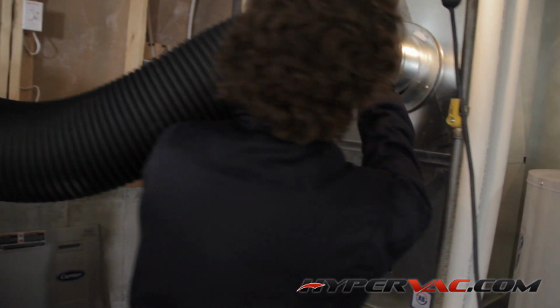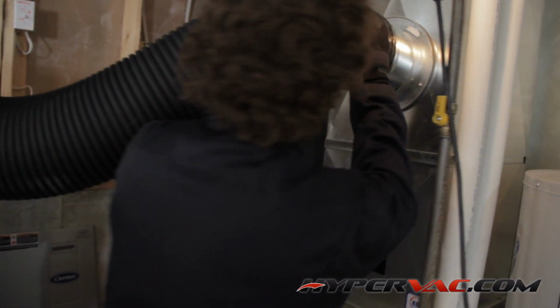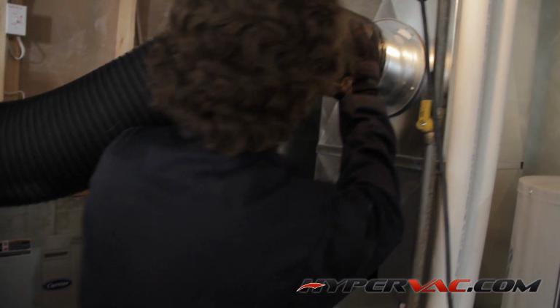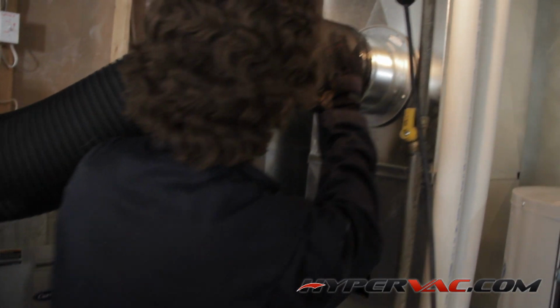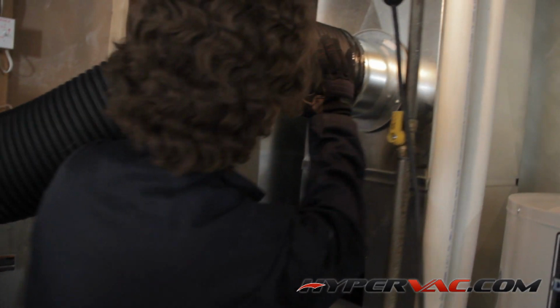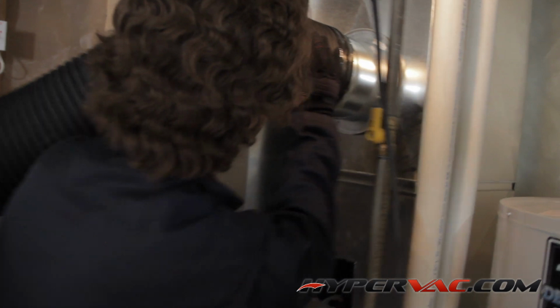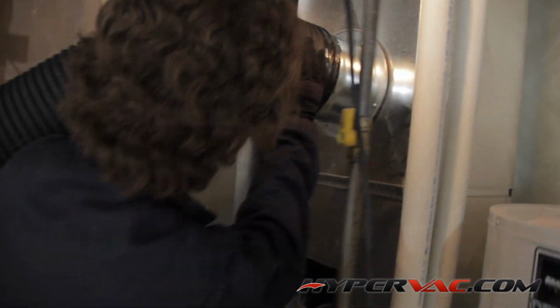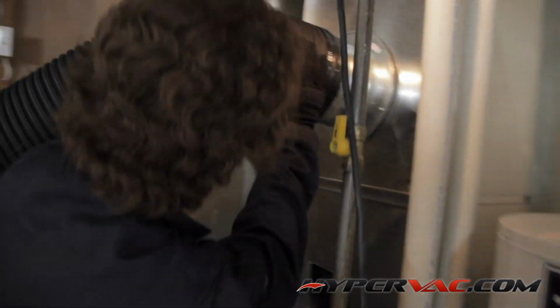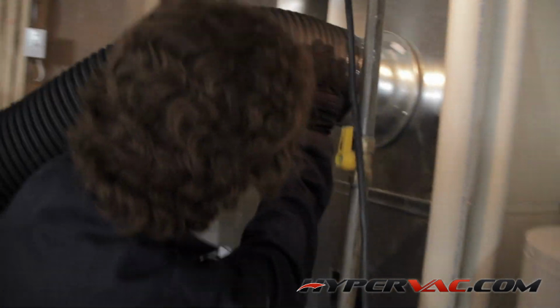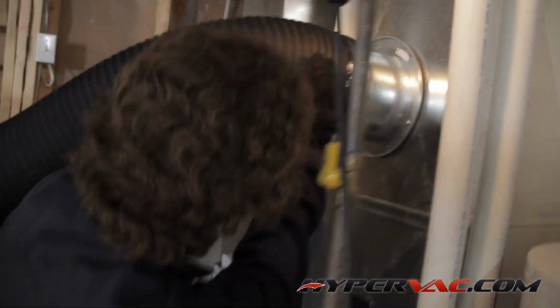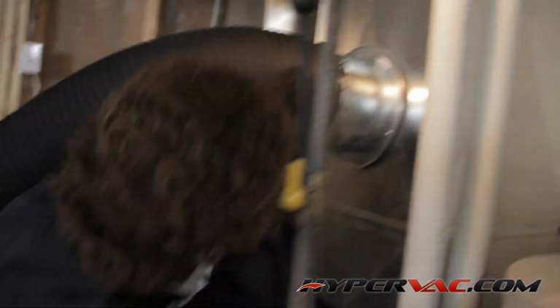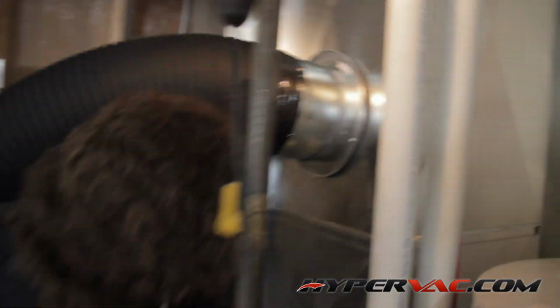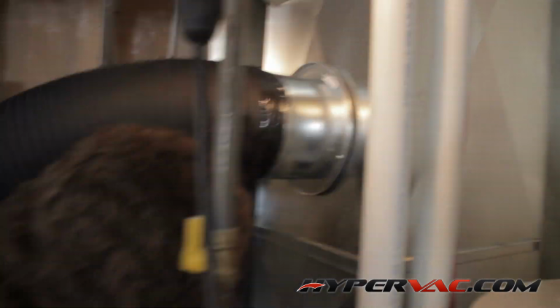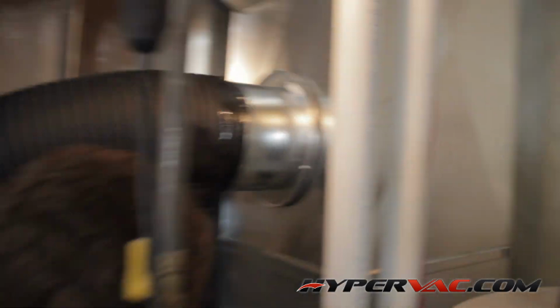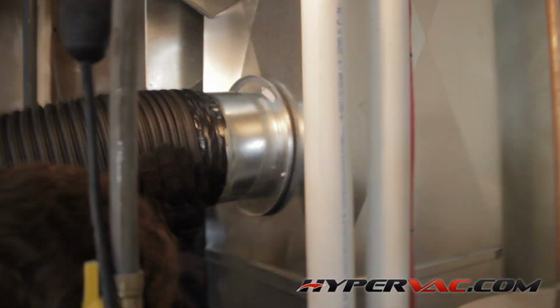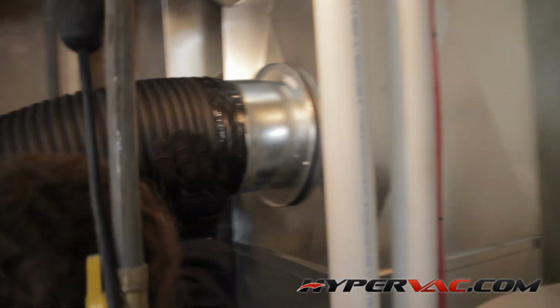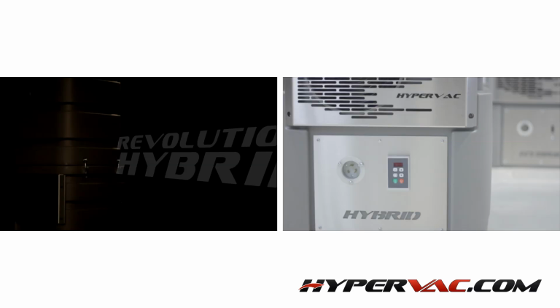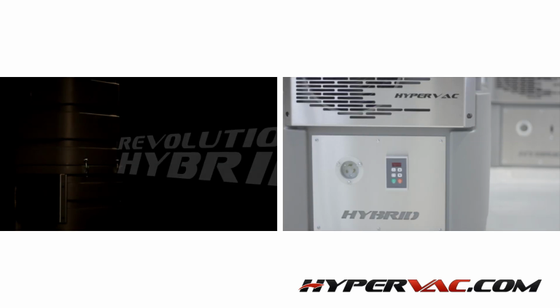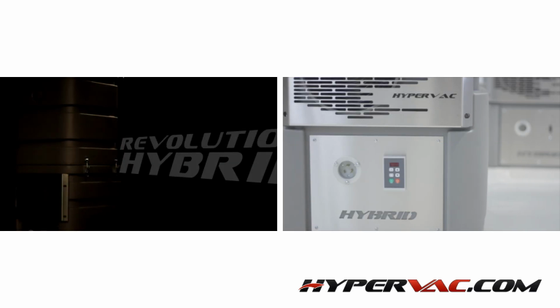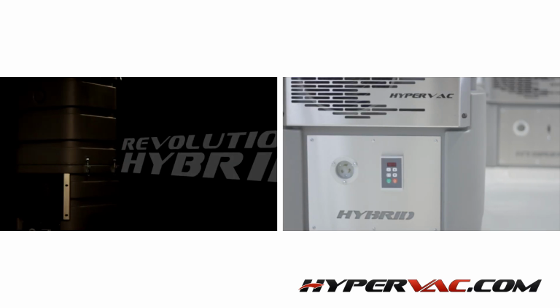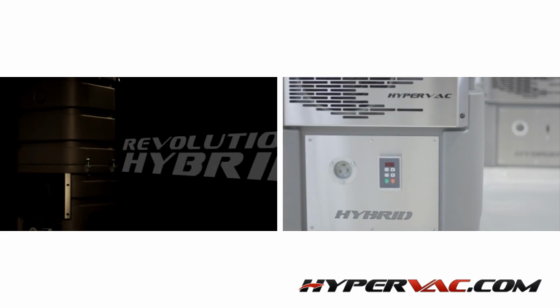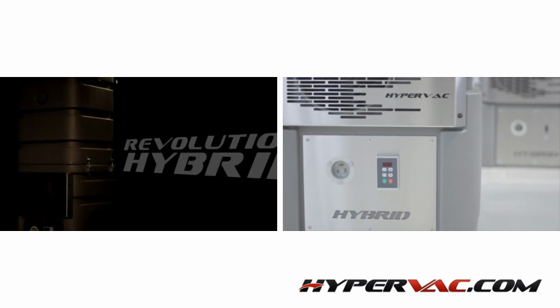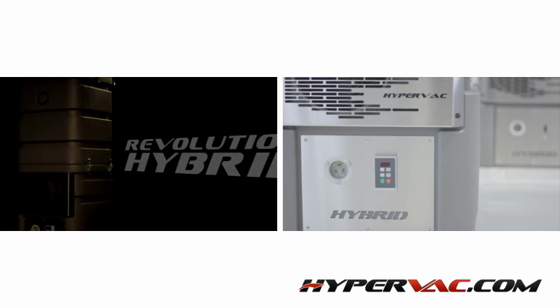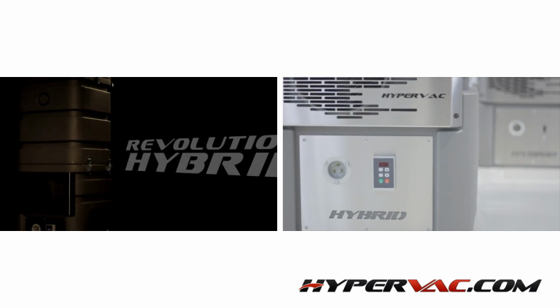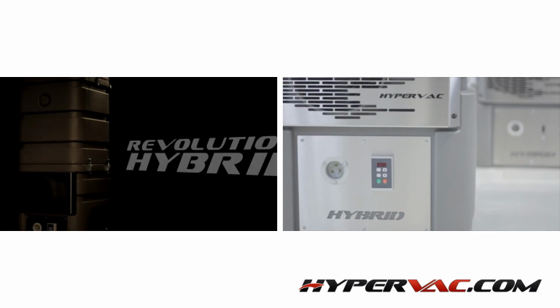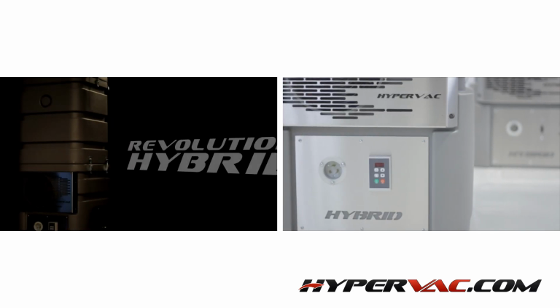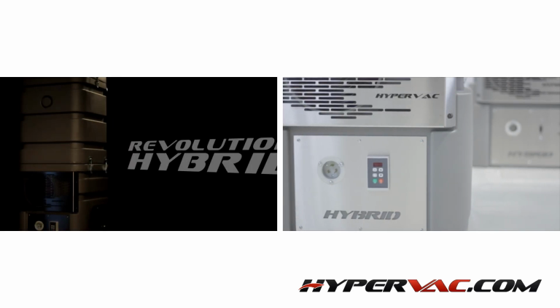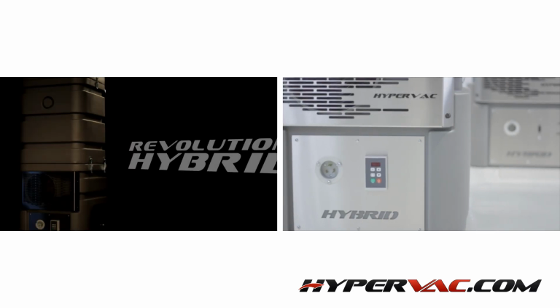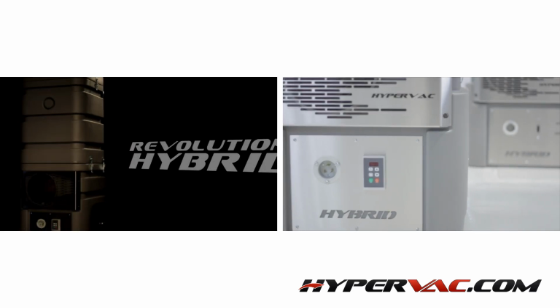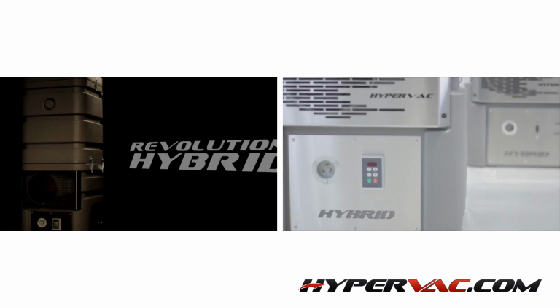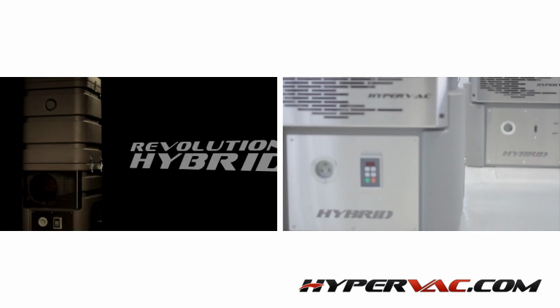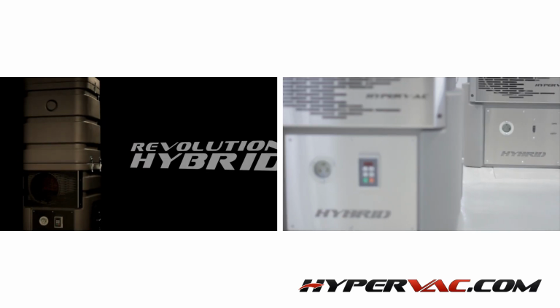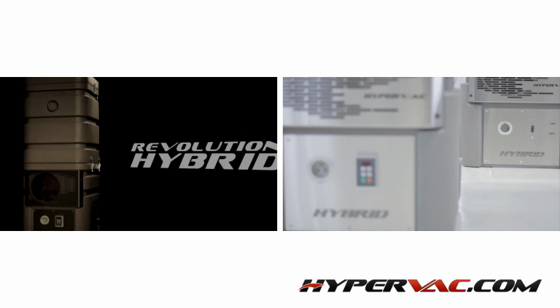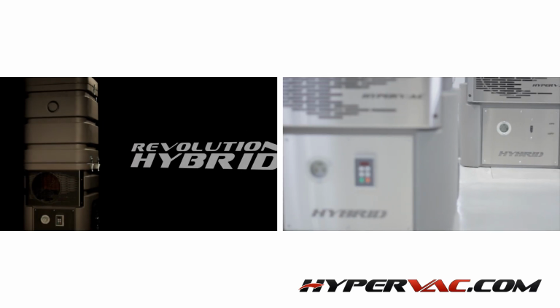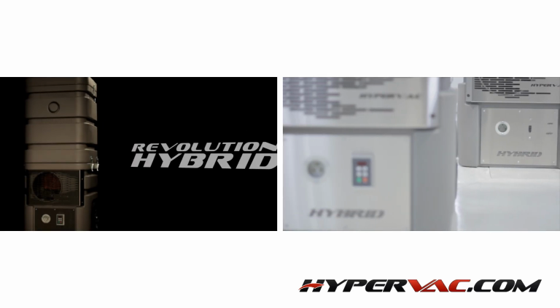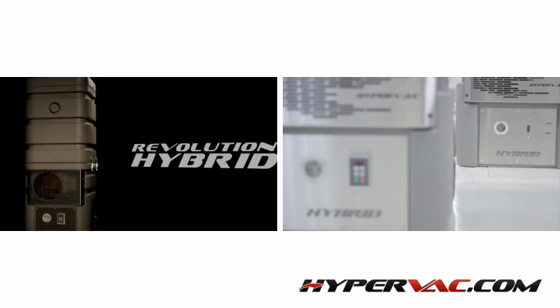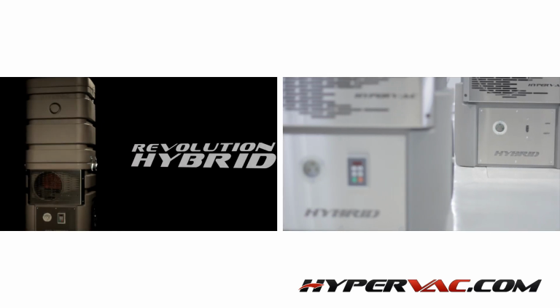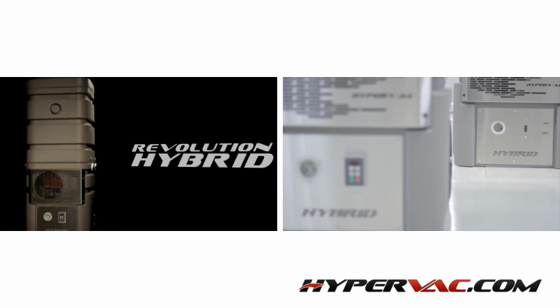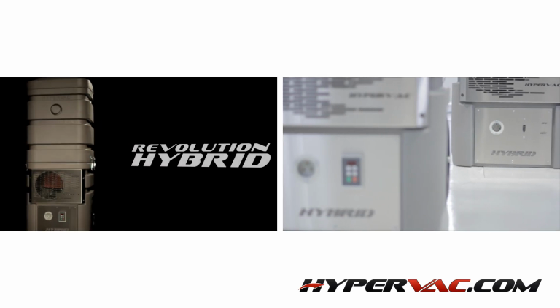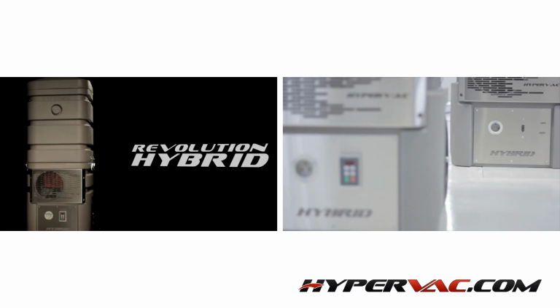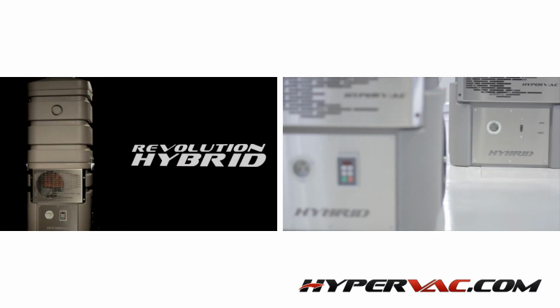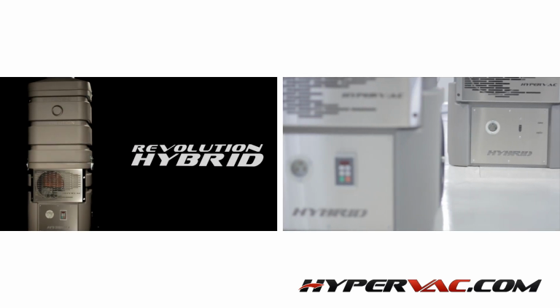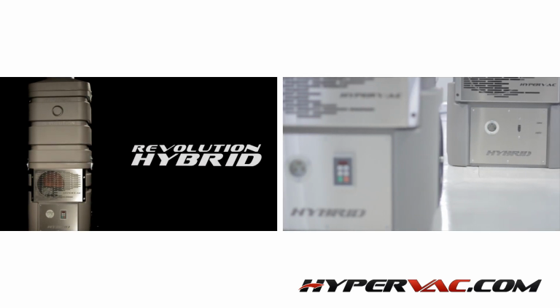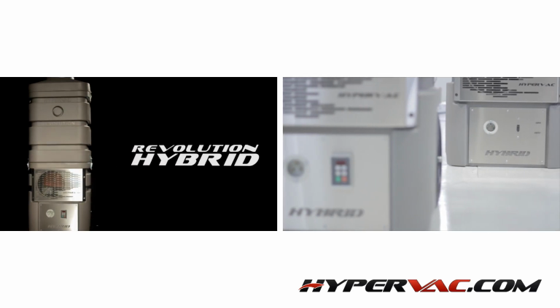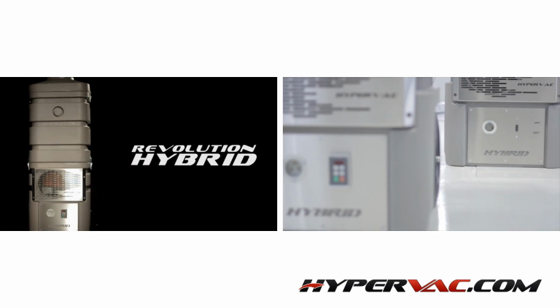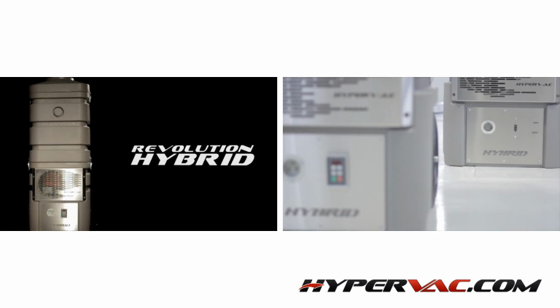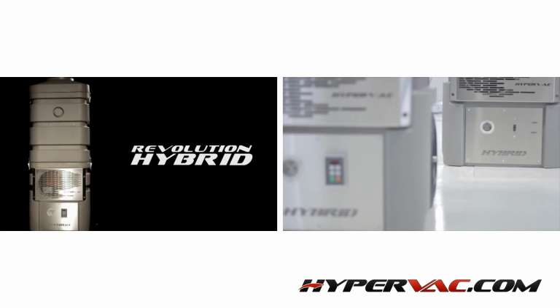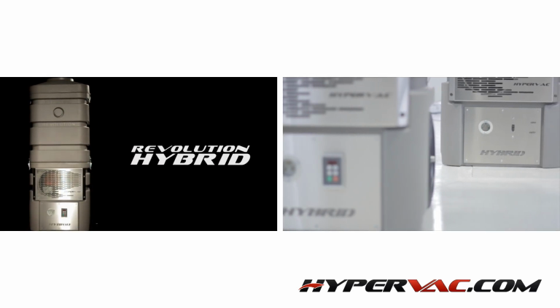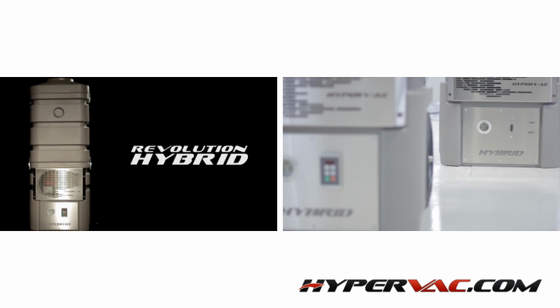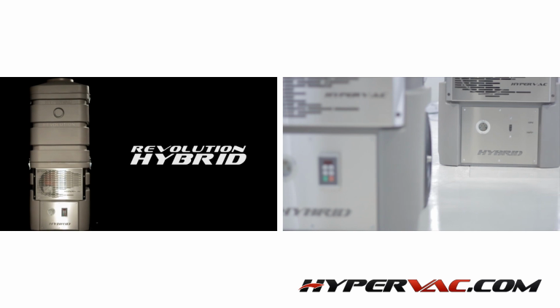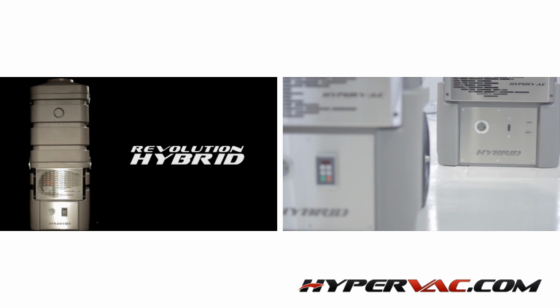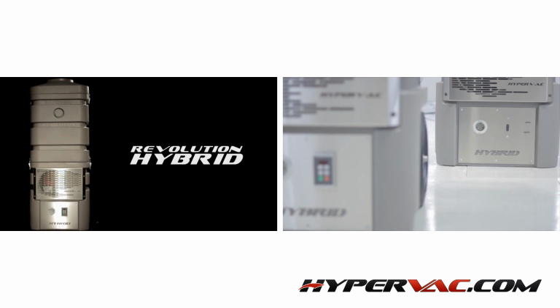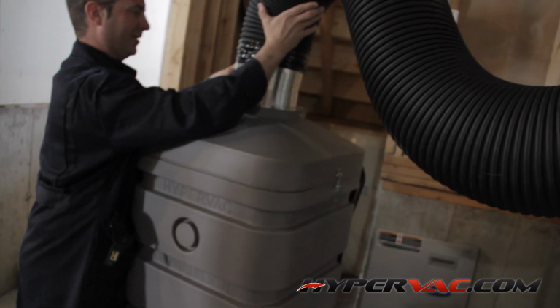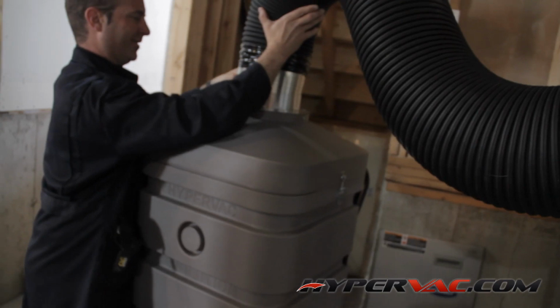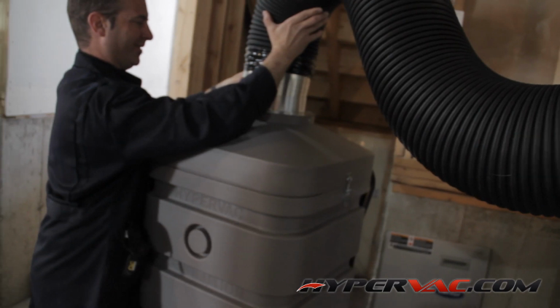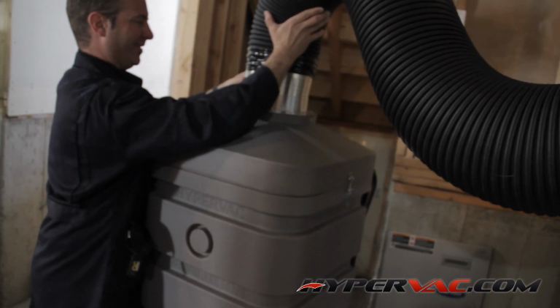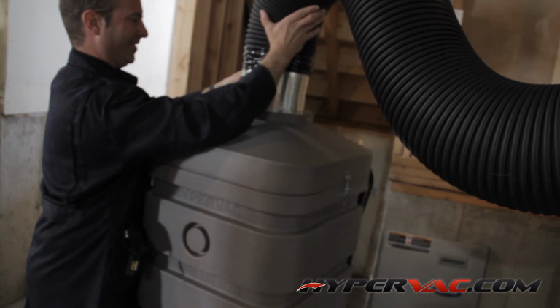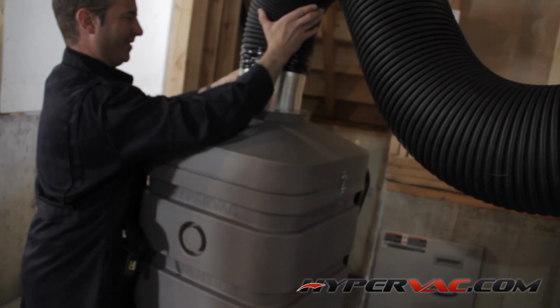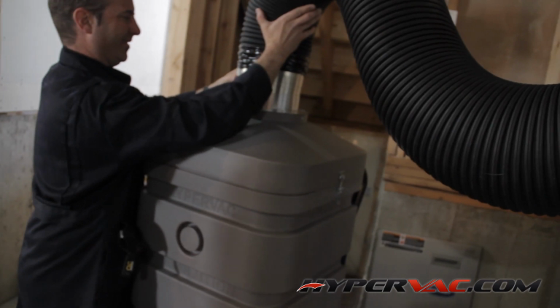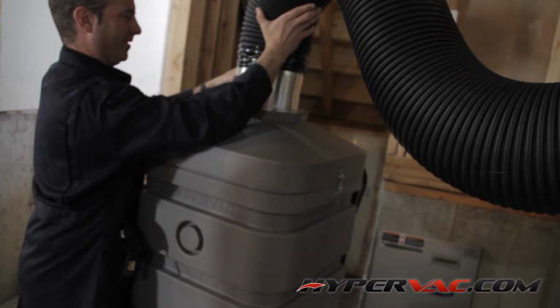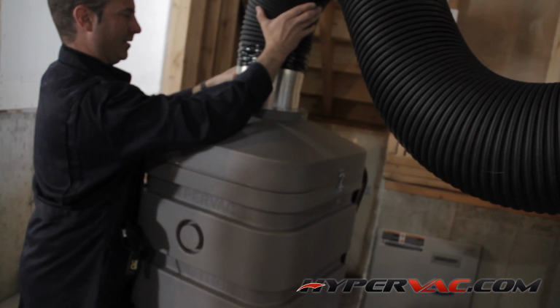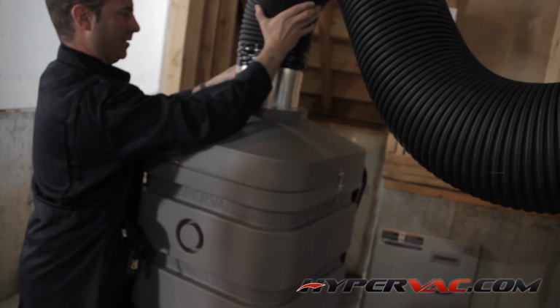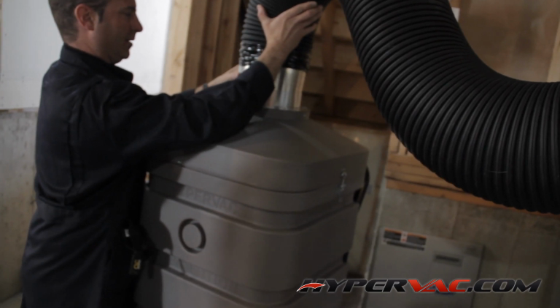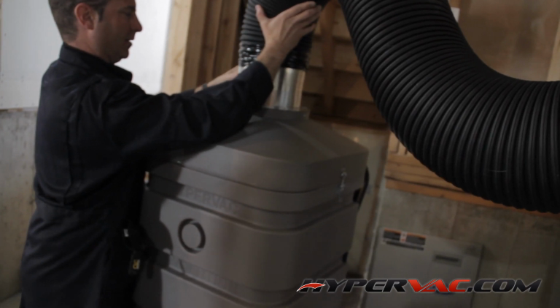To learn more about the Revolution Hybrid vacuum, click here. Now we can power on our vacuum.